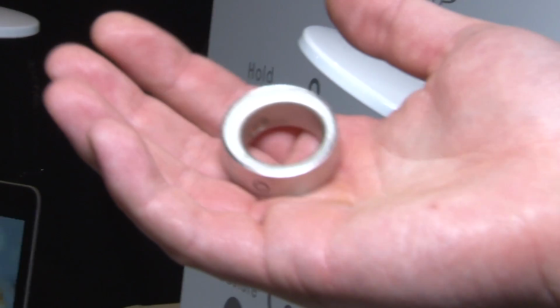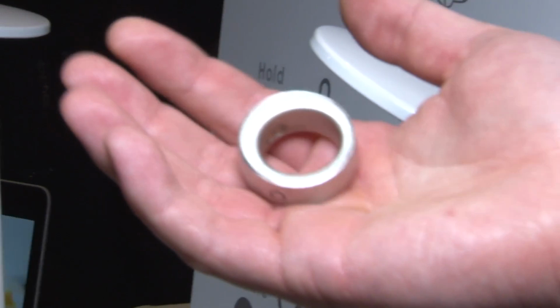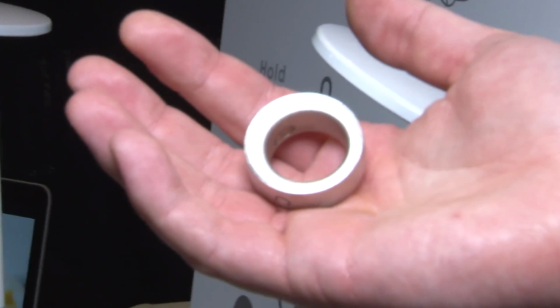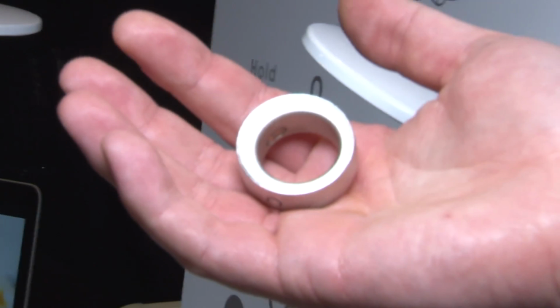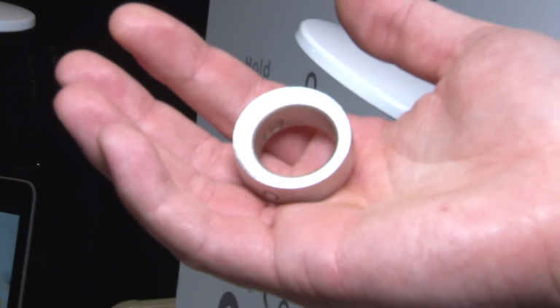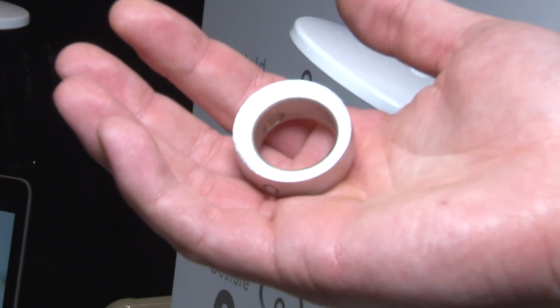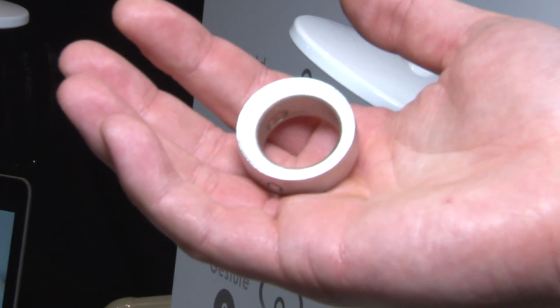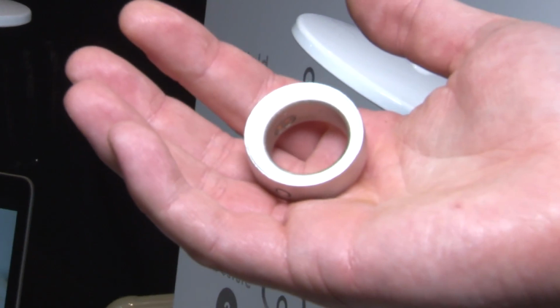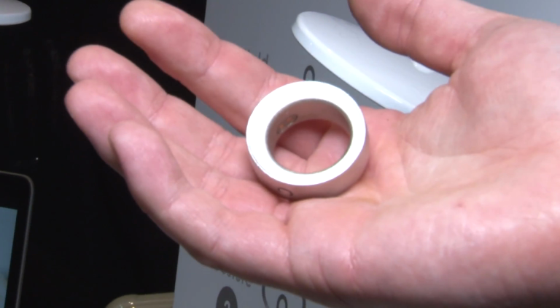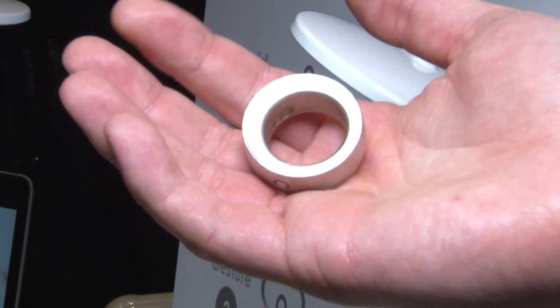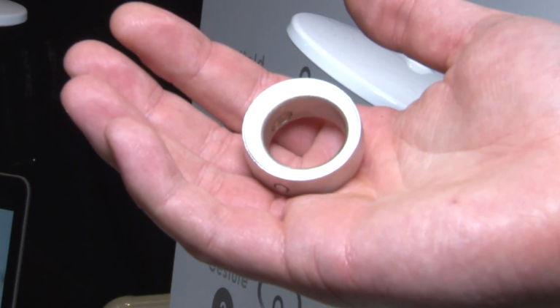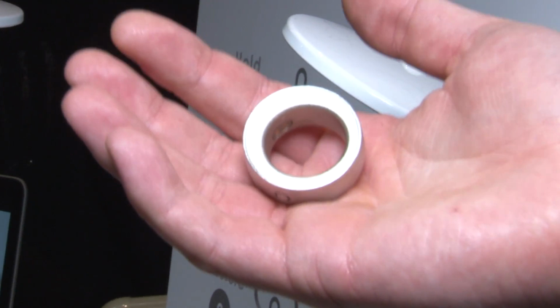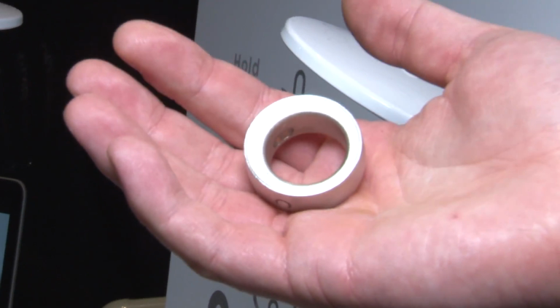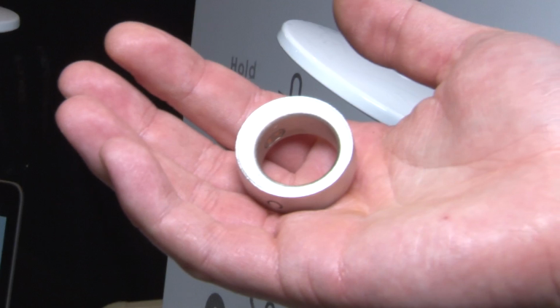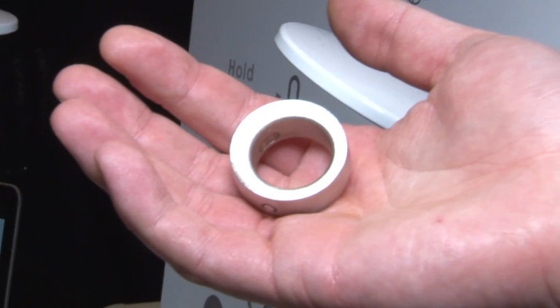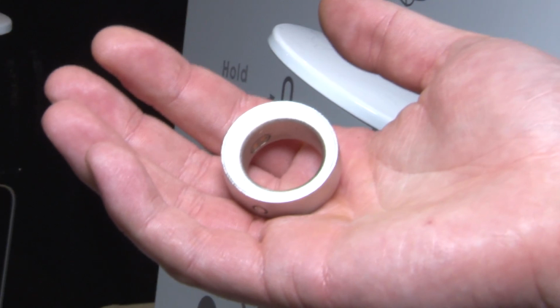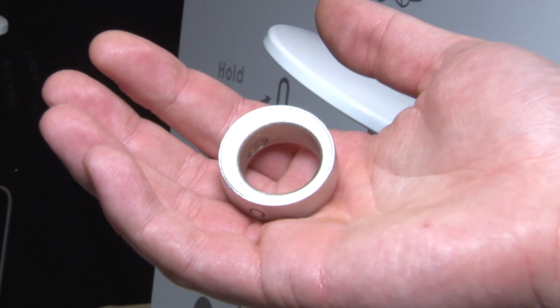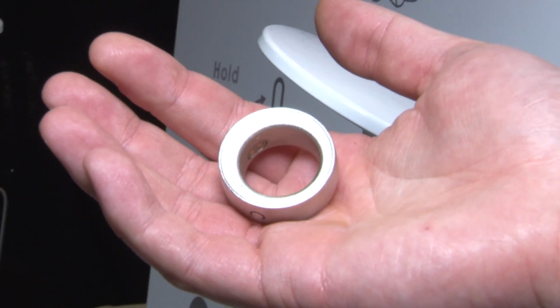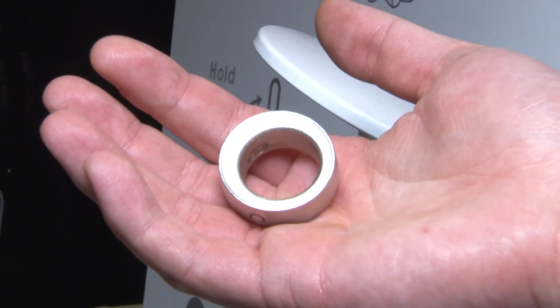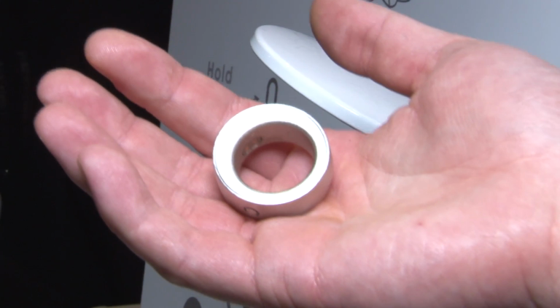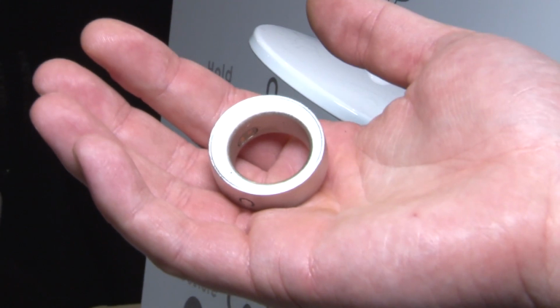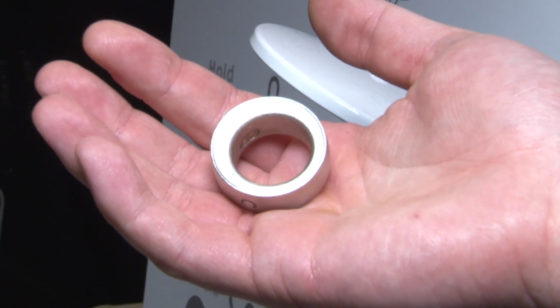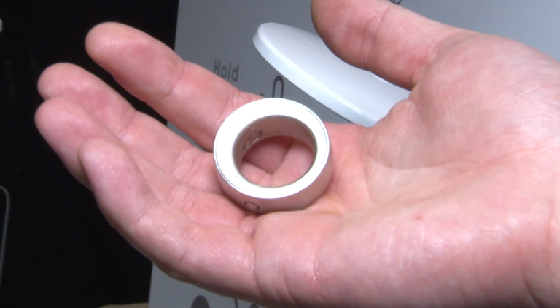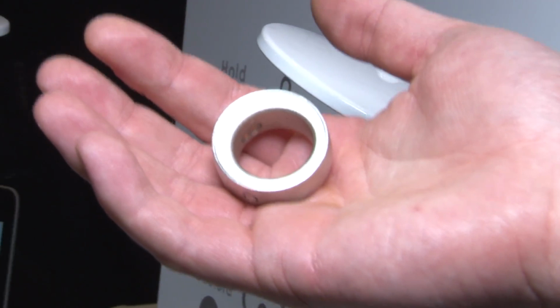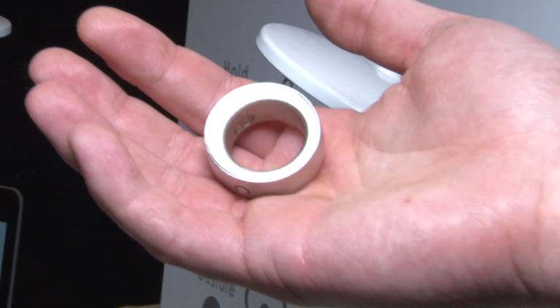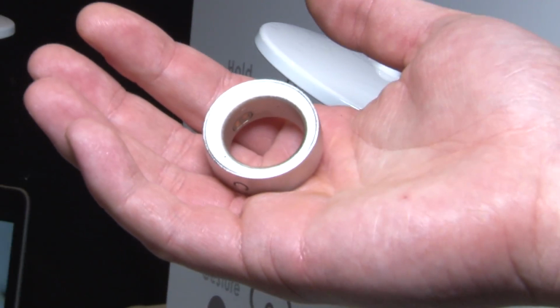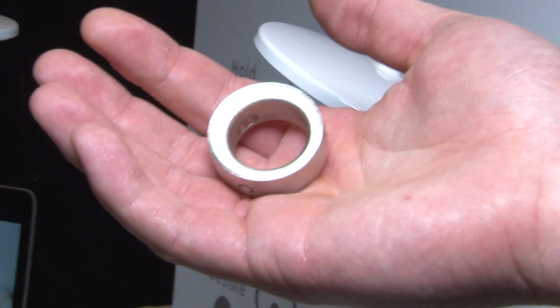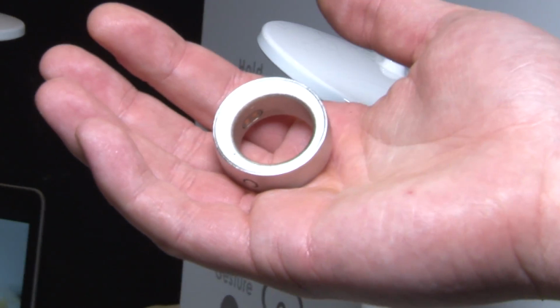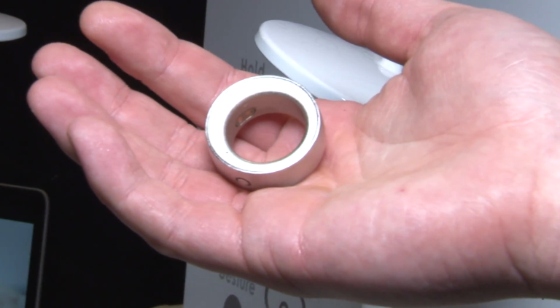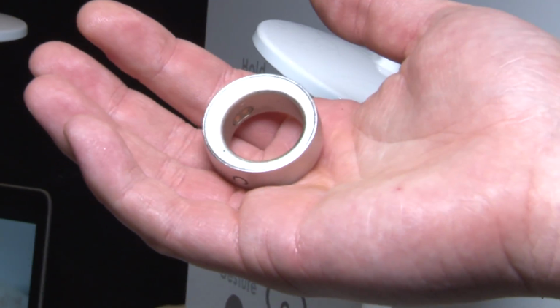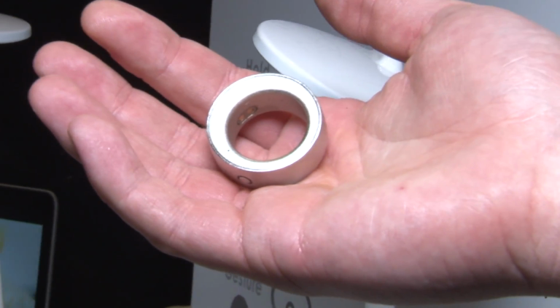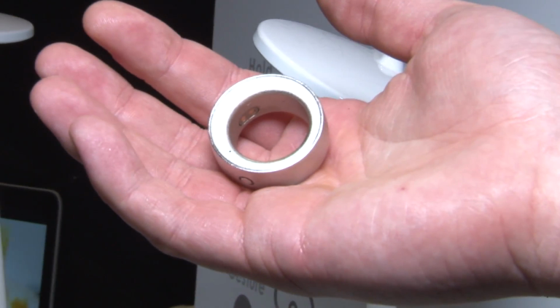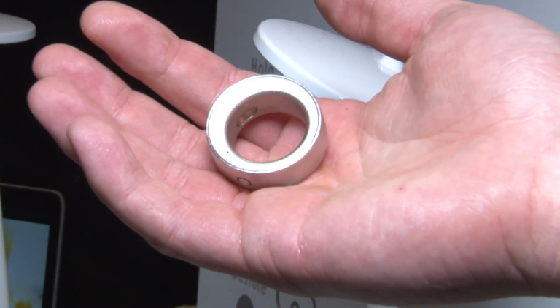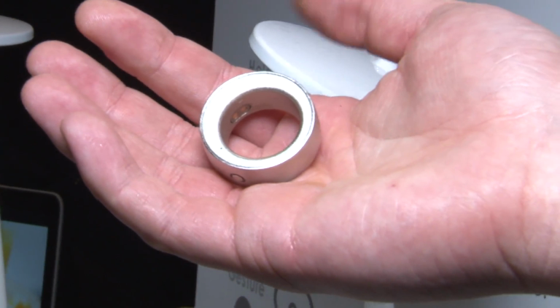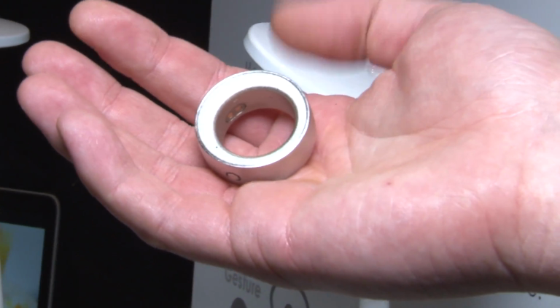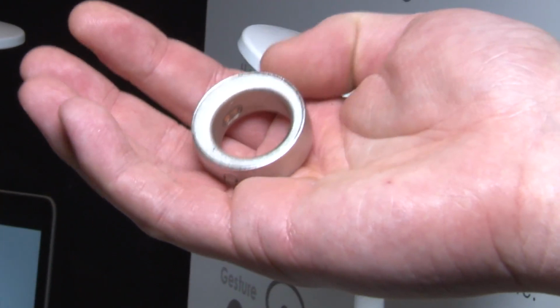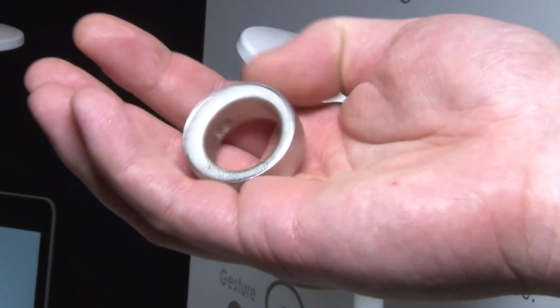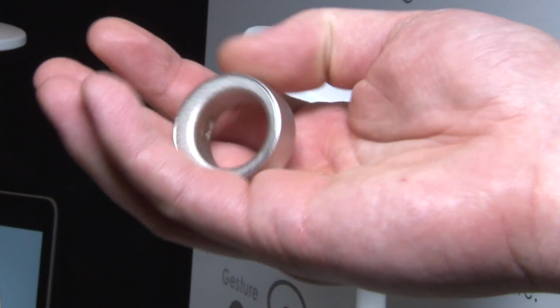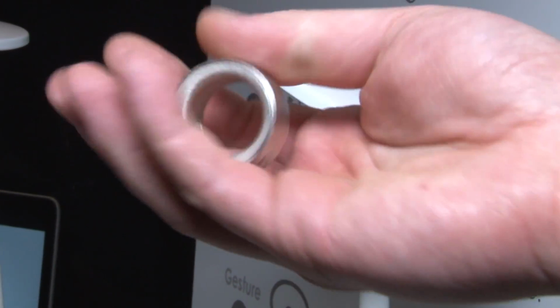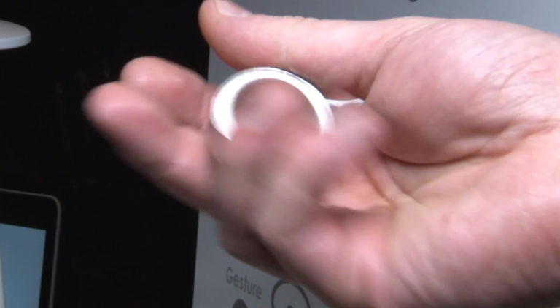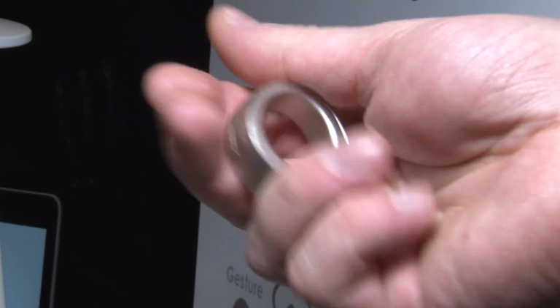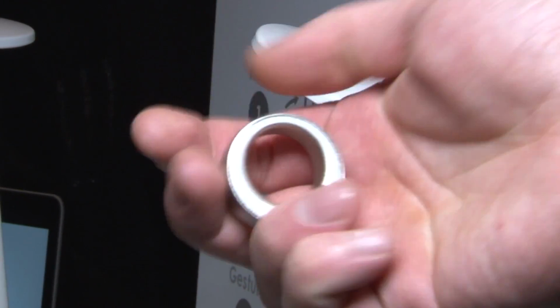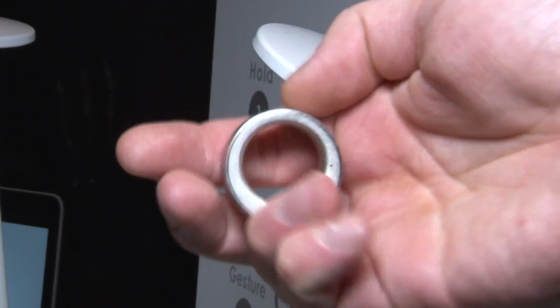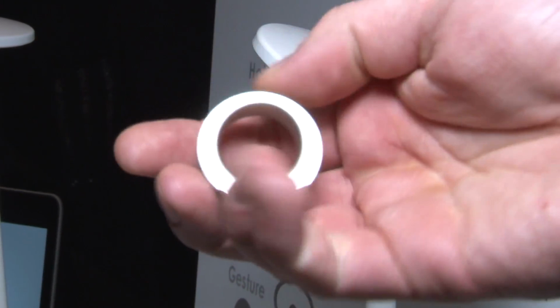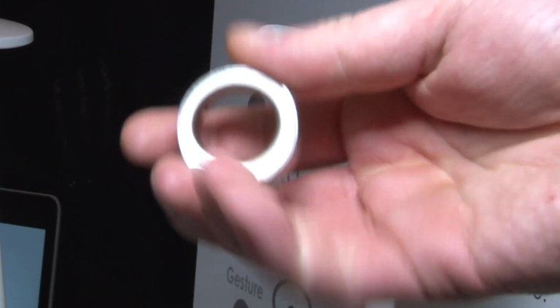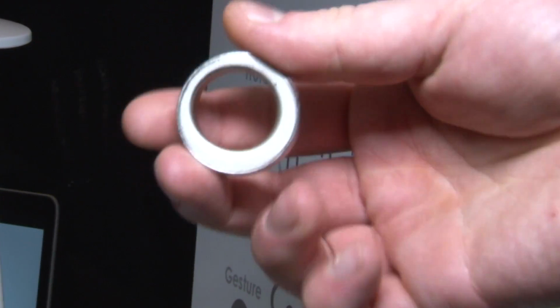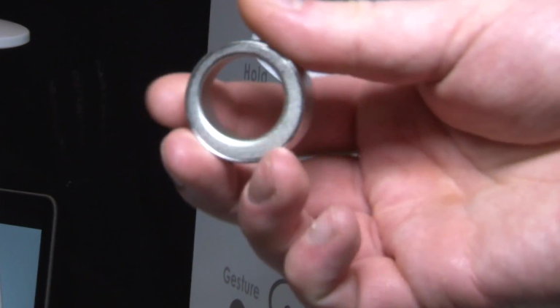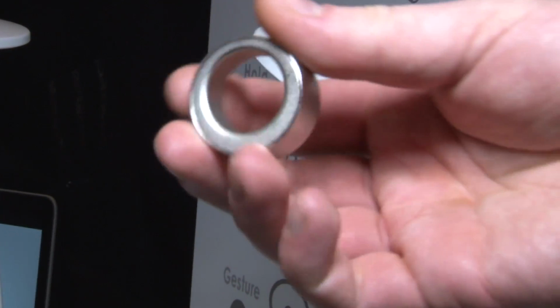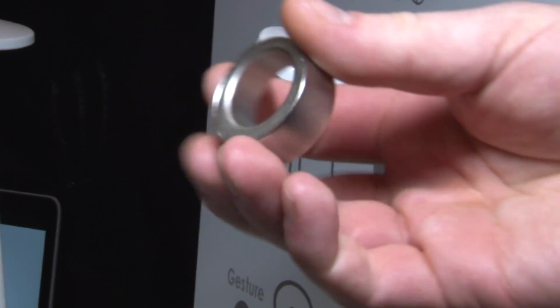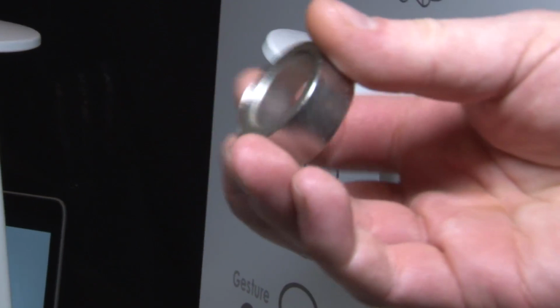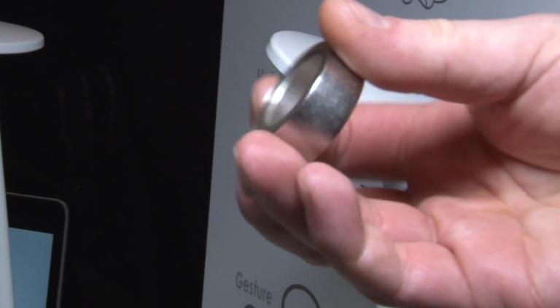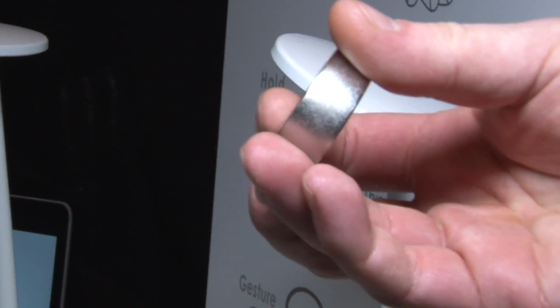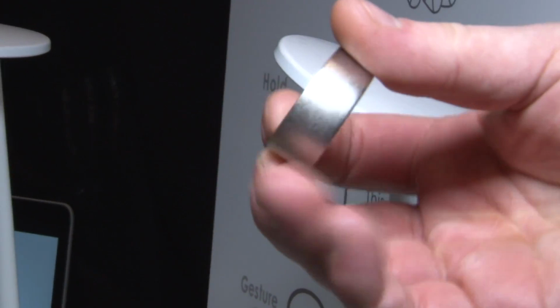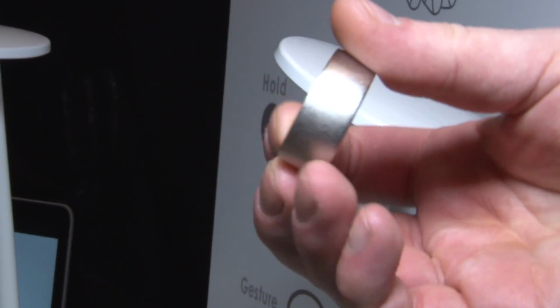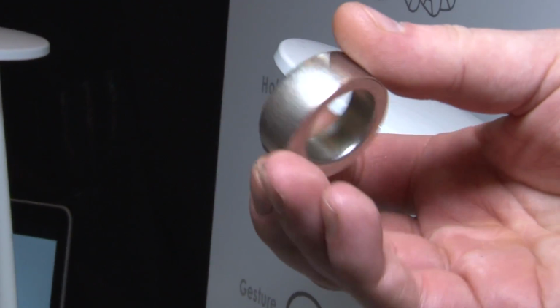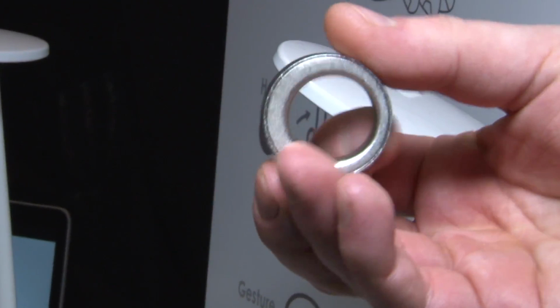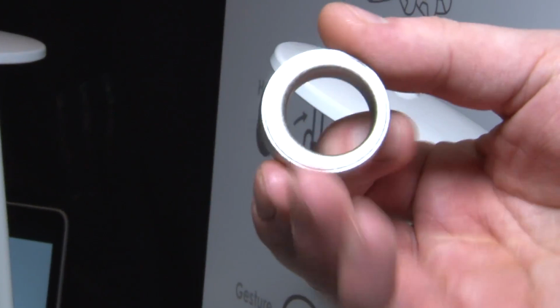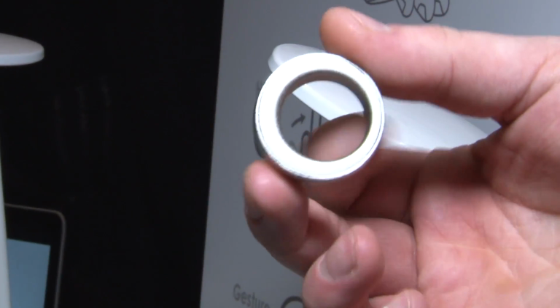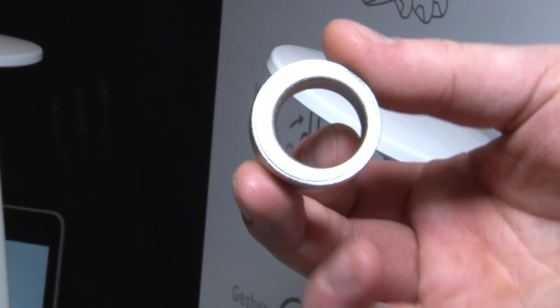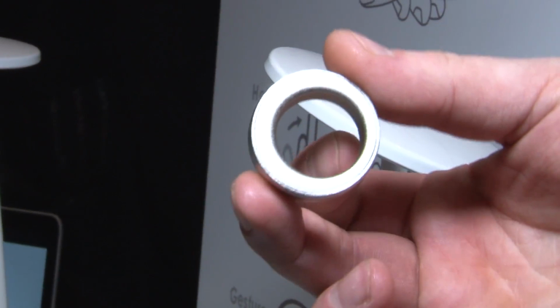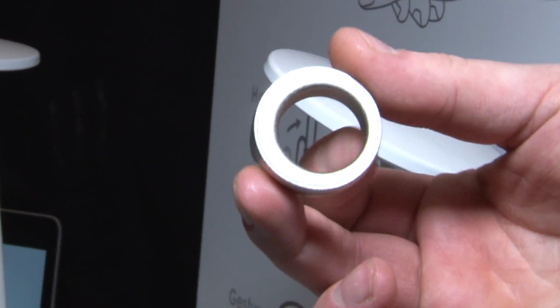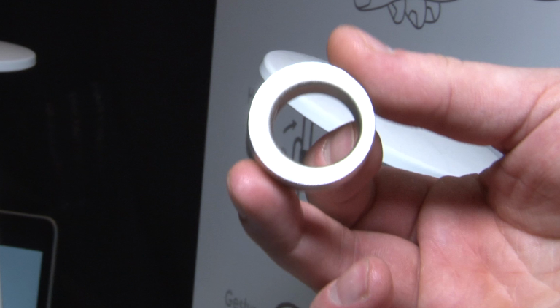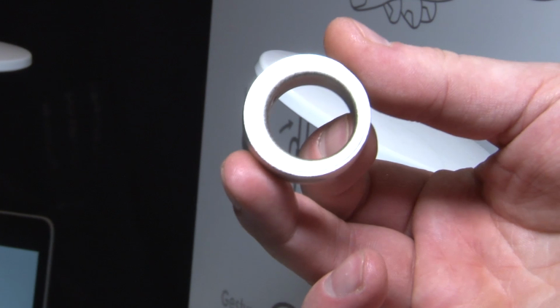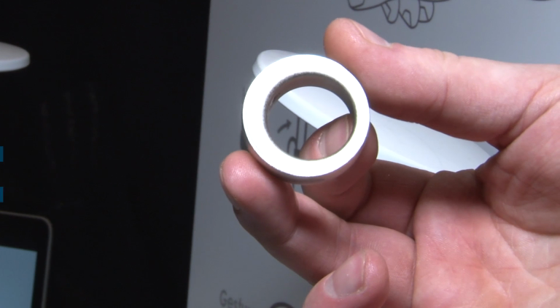Definitely a cool idea, but admittedly a little bit bulky. Not sure if I would actually wear this or if it would be comfortable to have on all day.